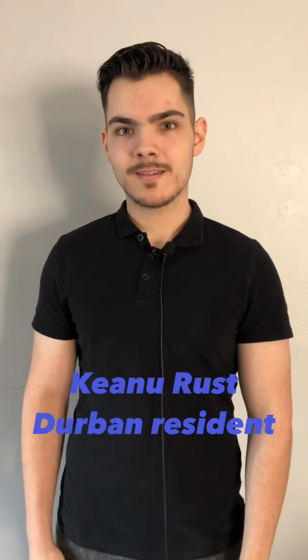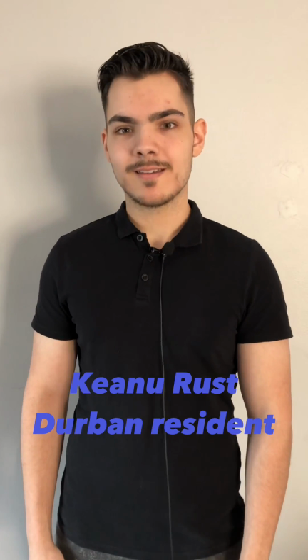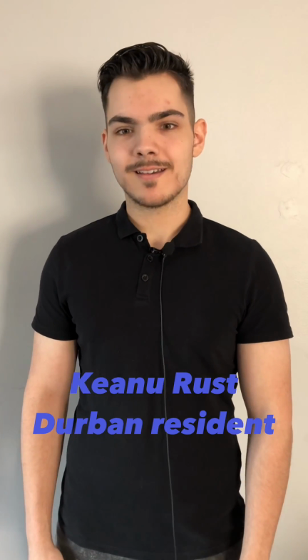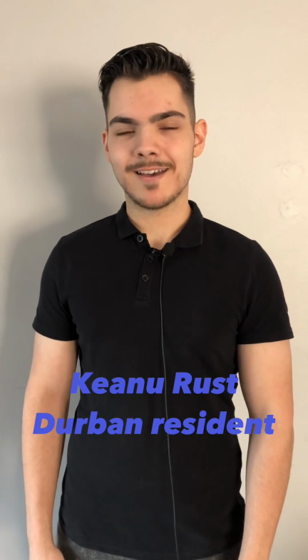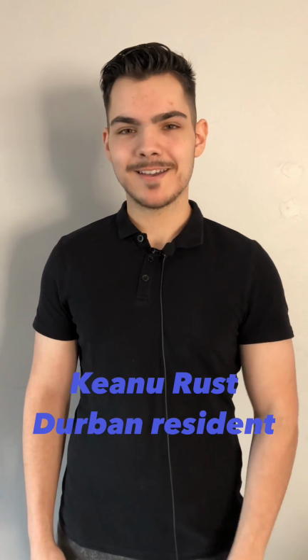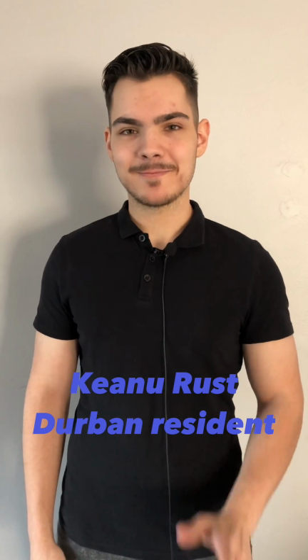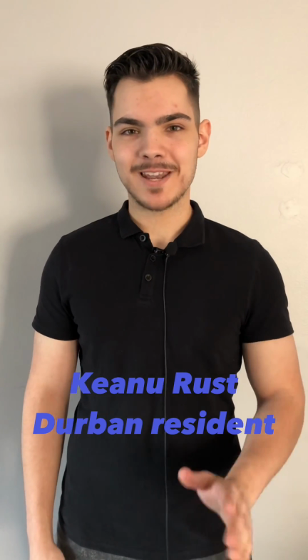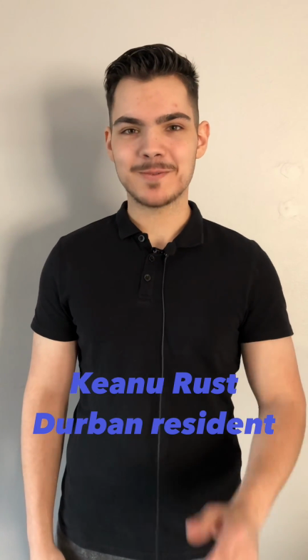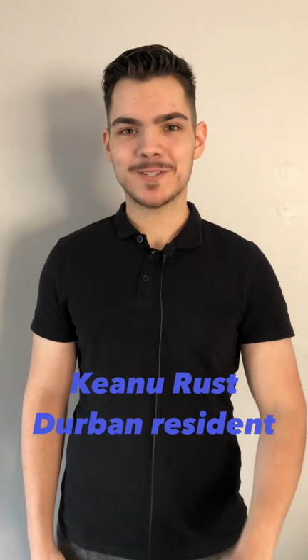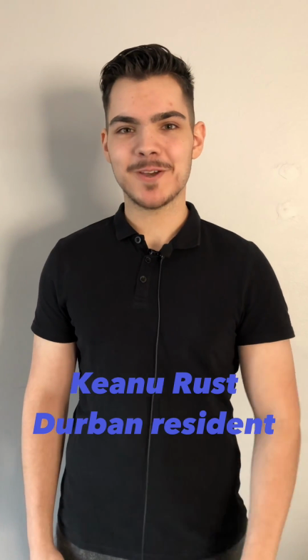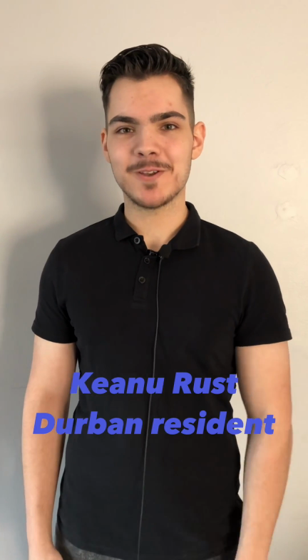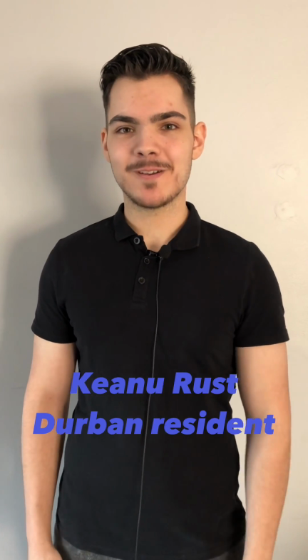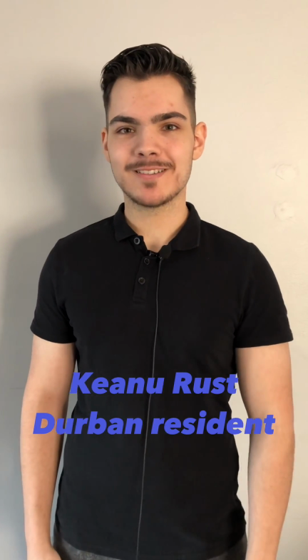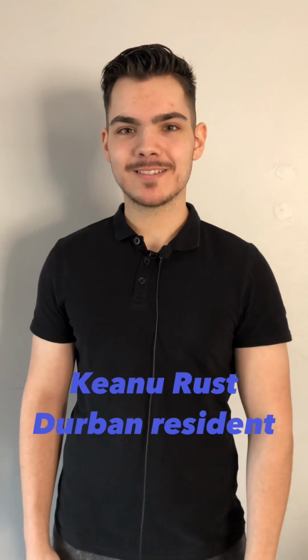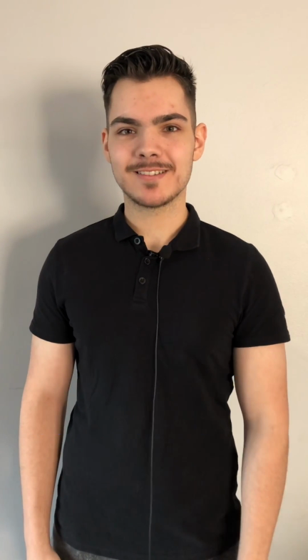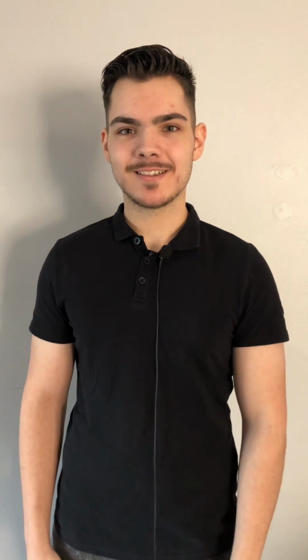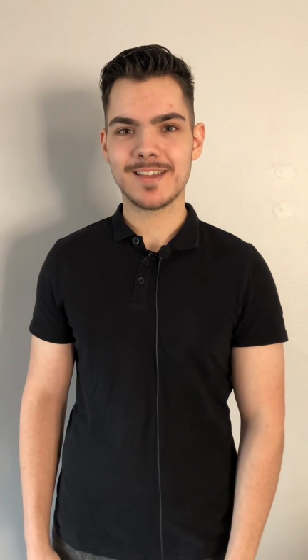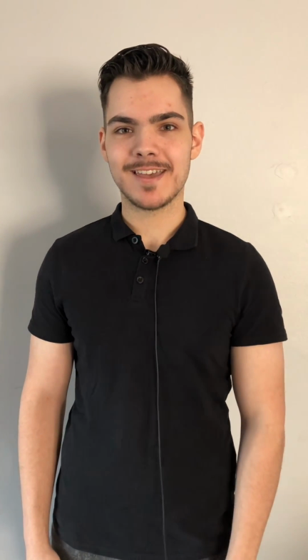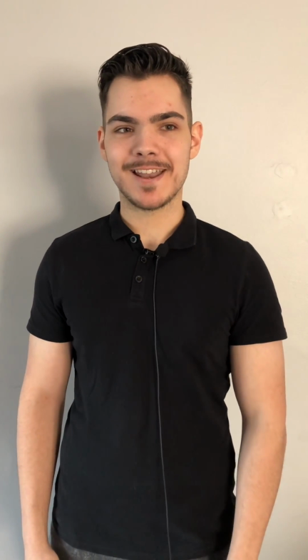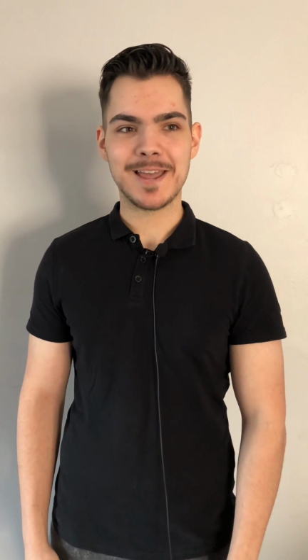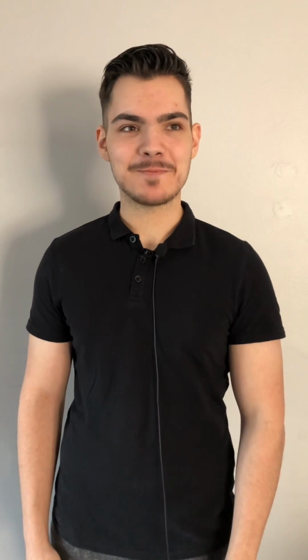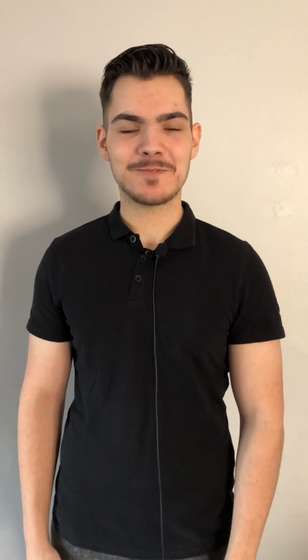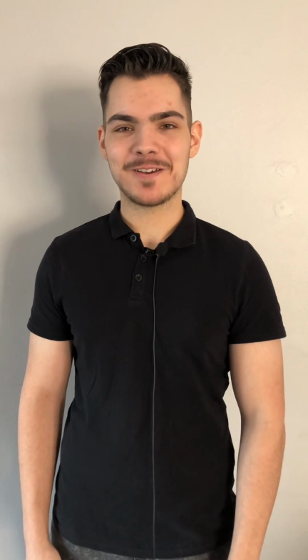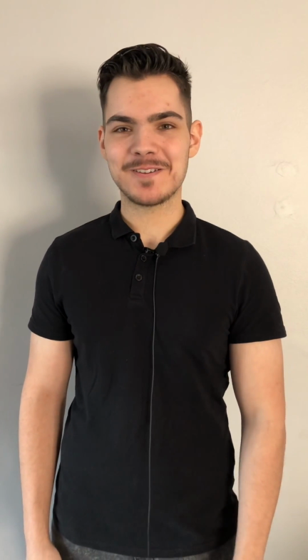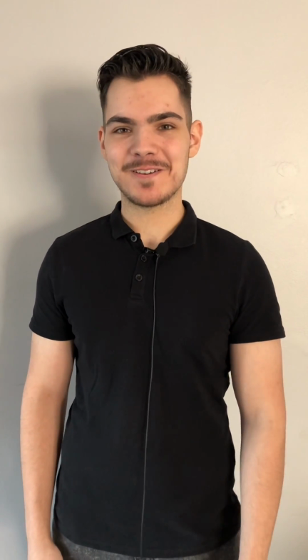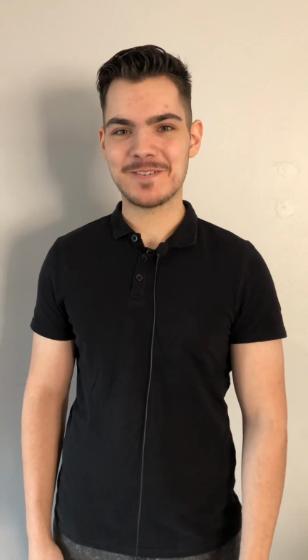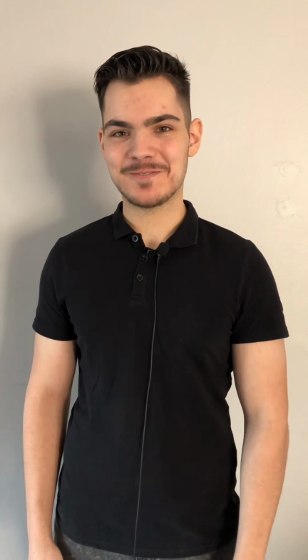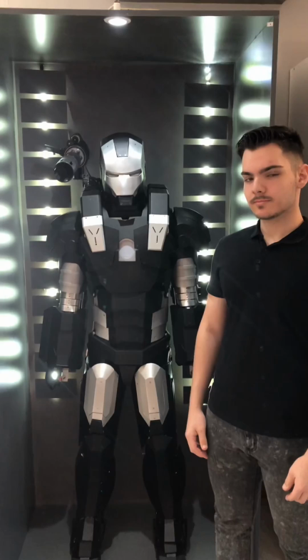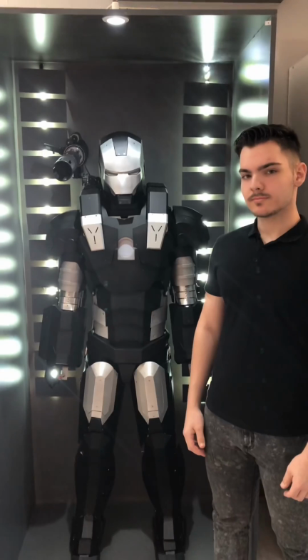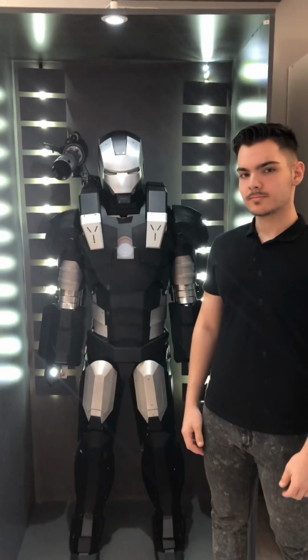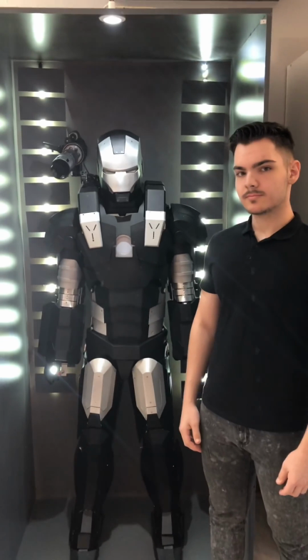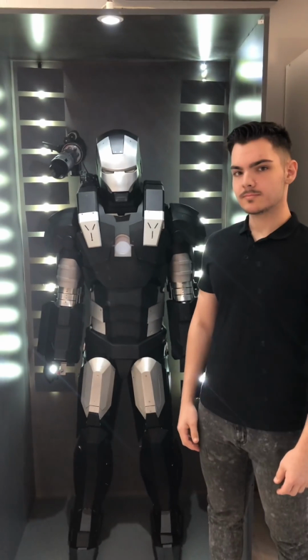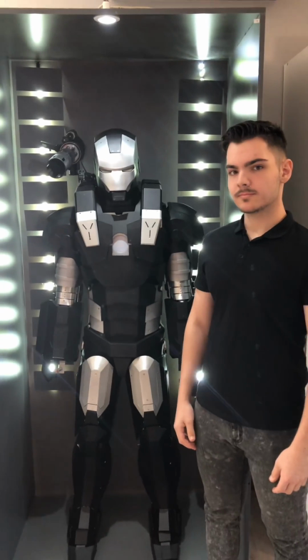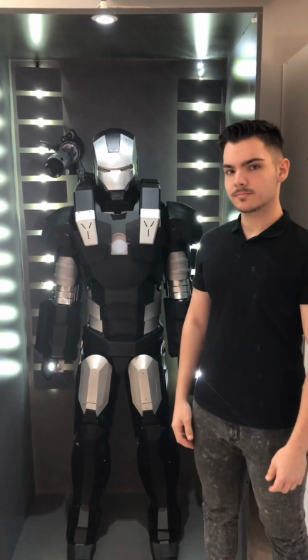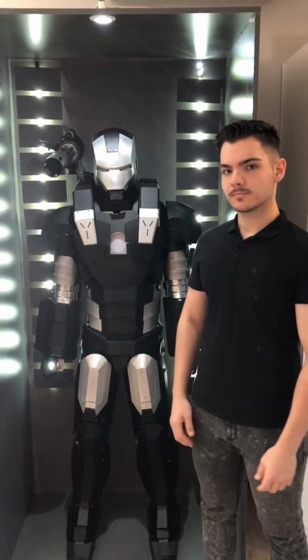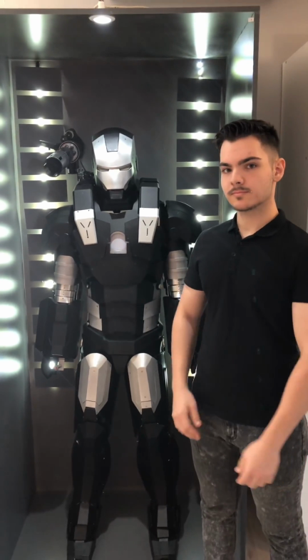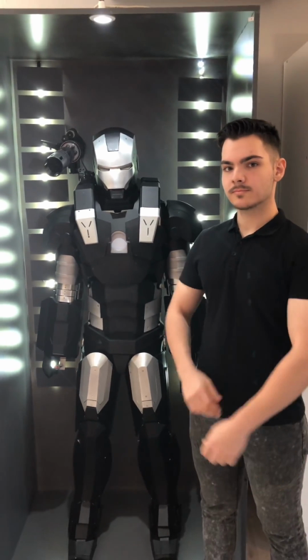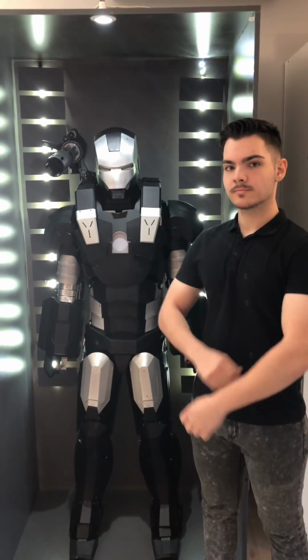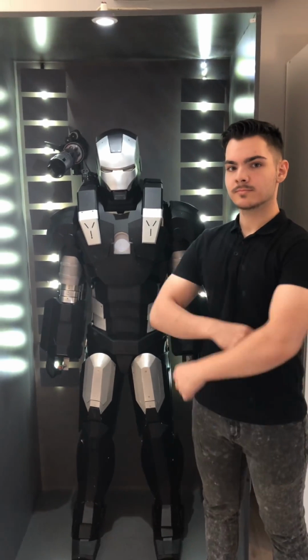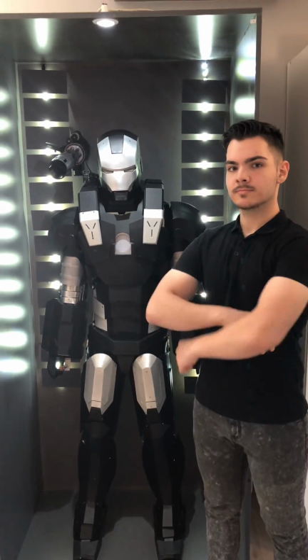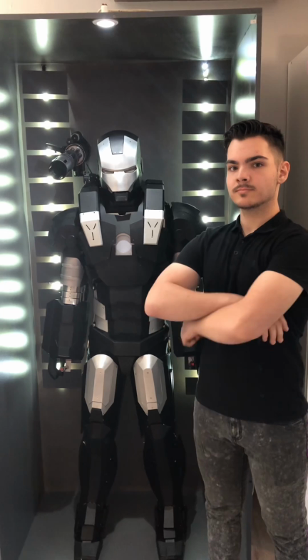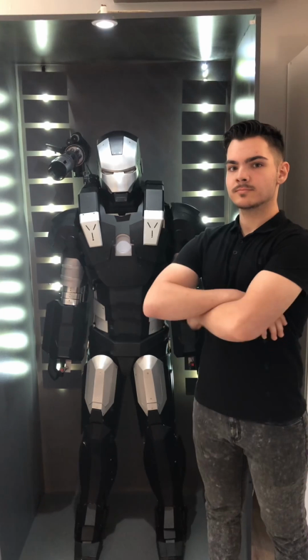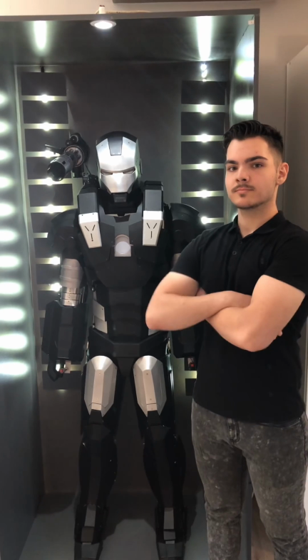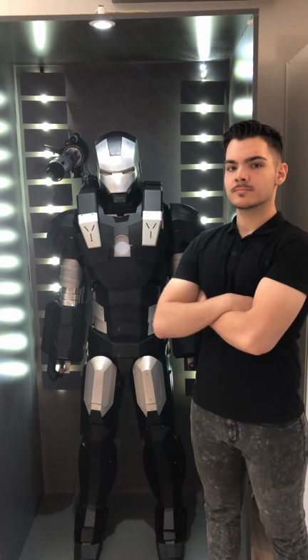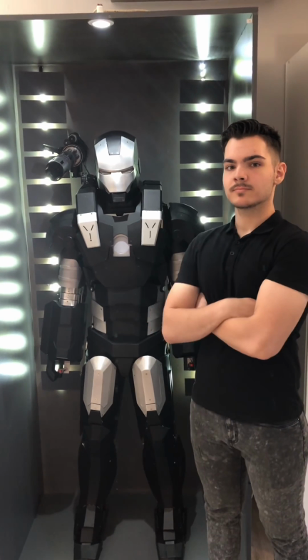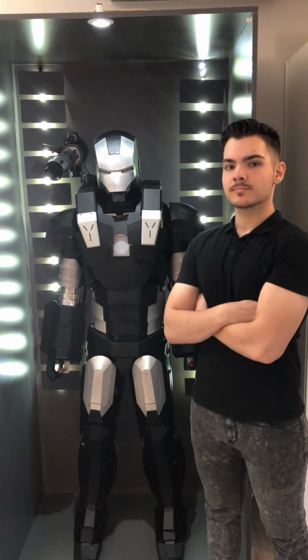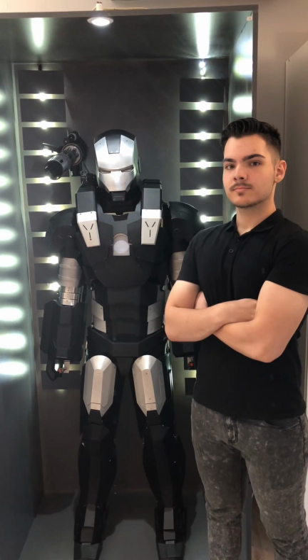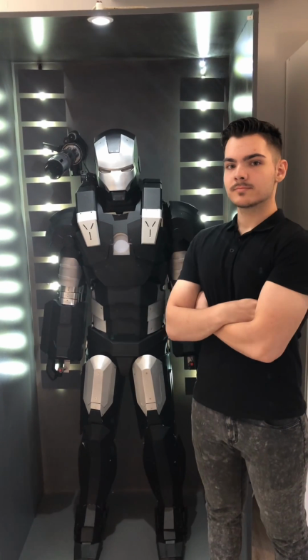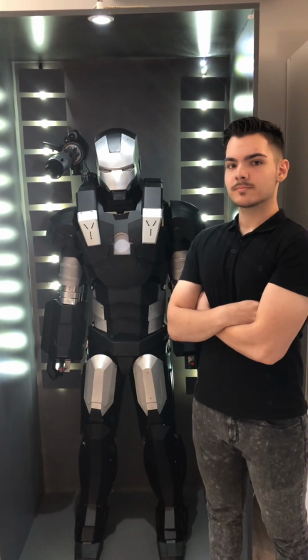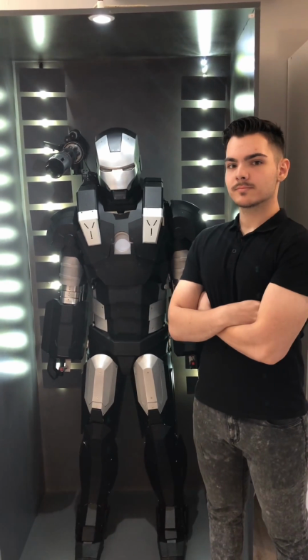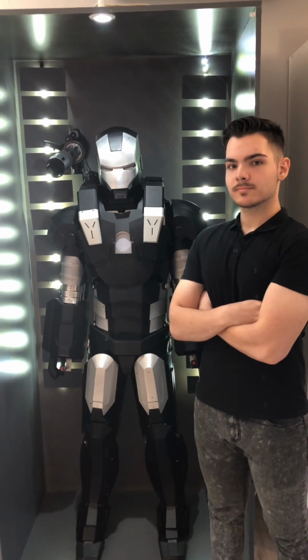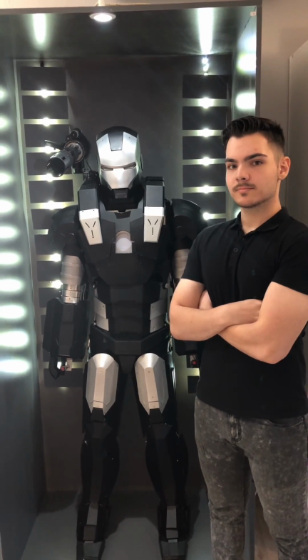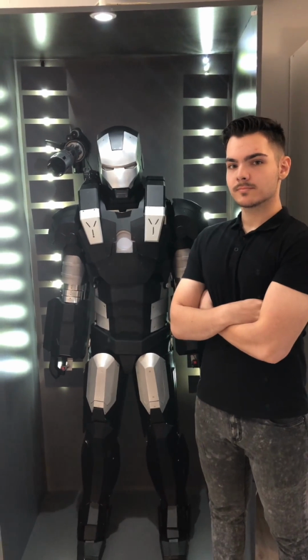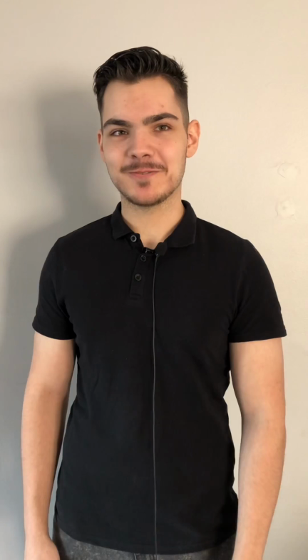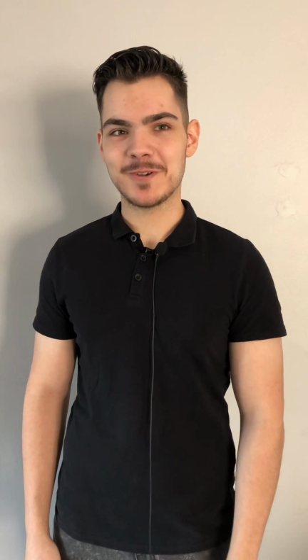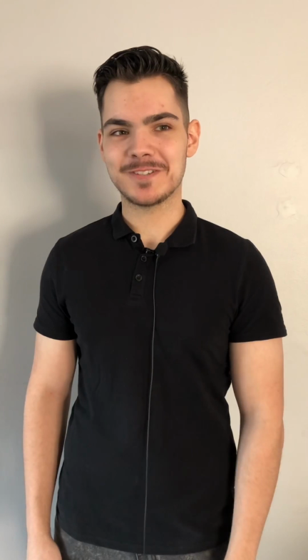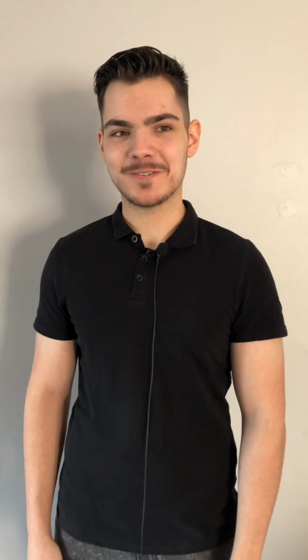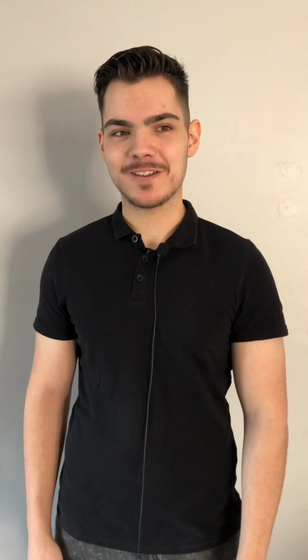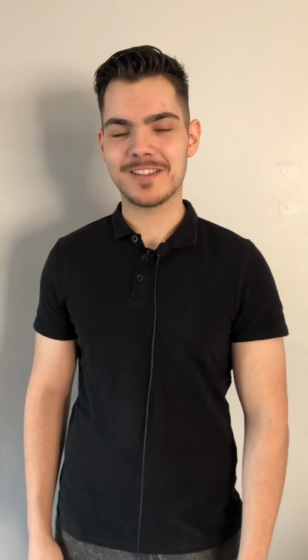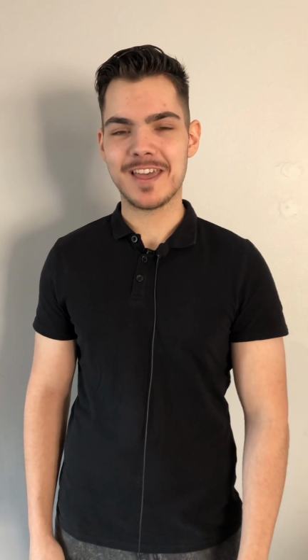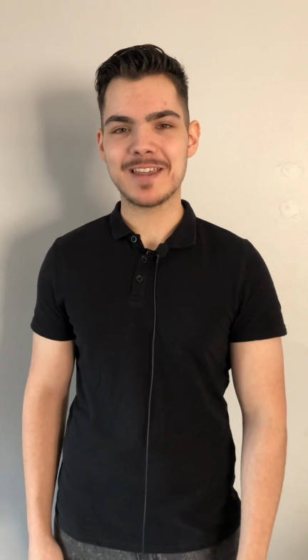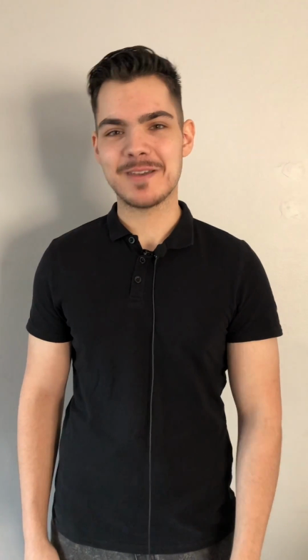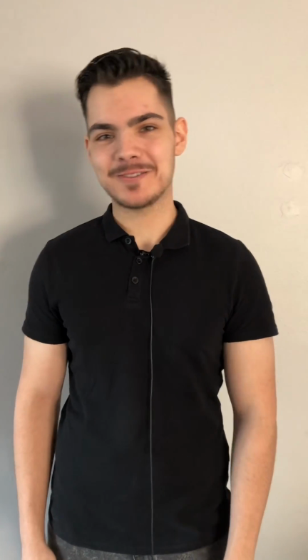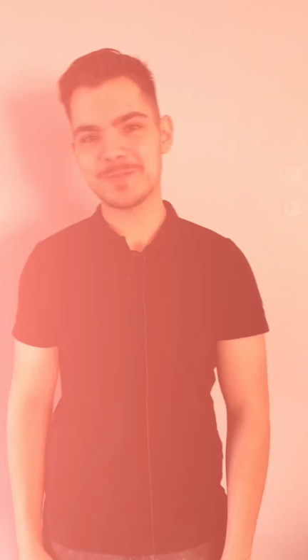Hi, my name is Keanu Rust and I'm the founder of Rust Industries, the maker of the world's first real Ironman suit.